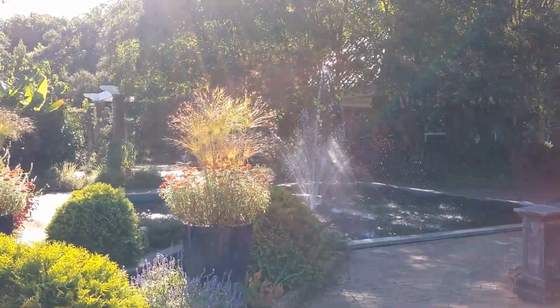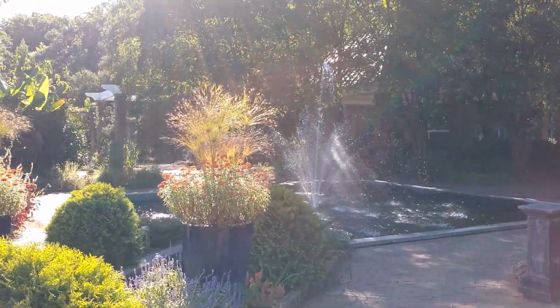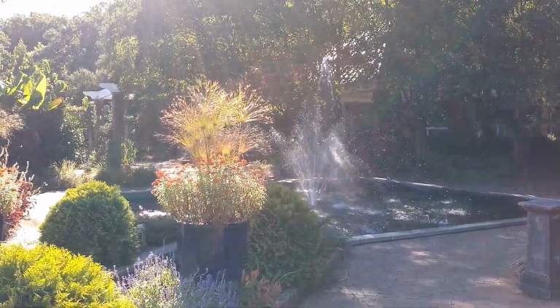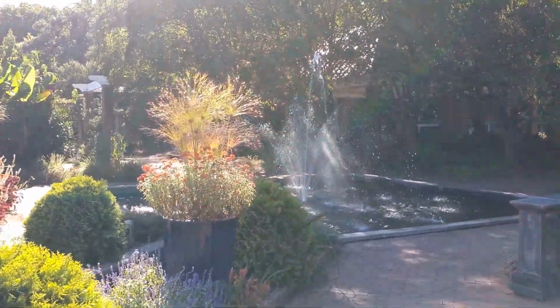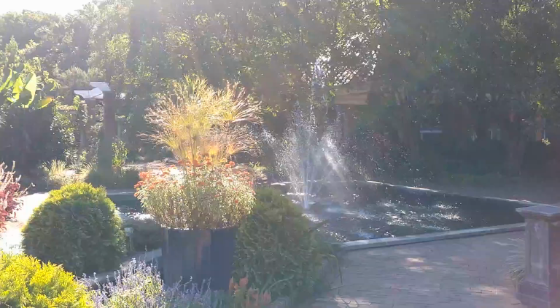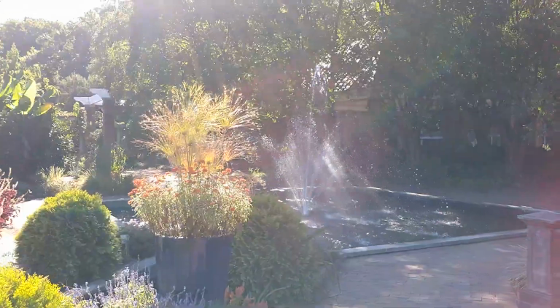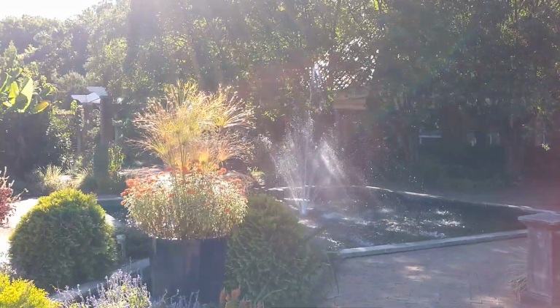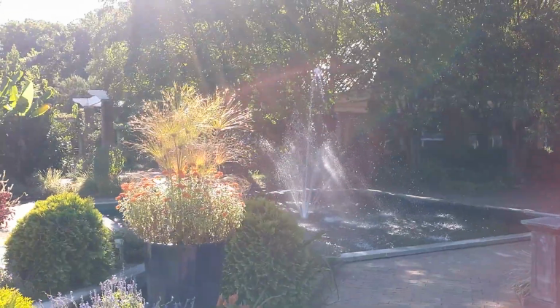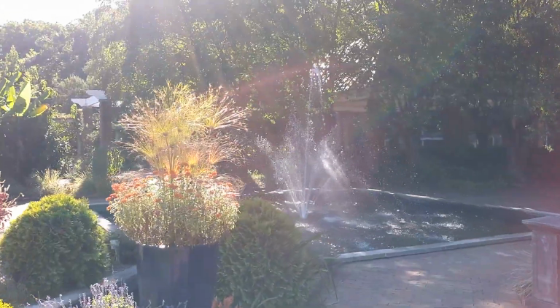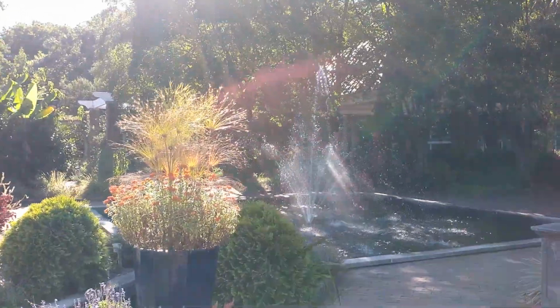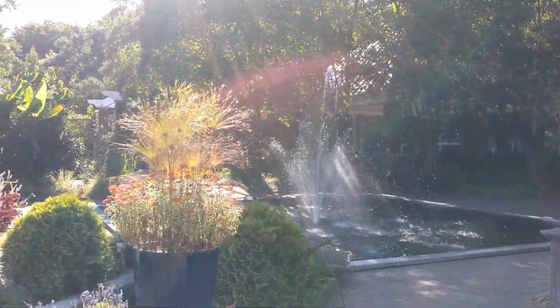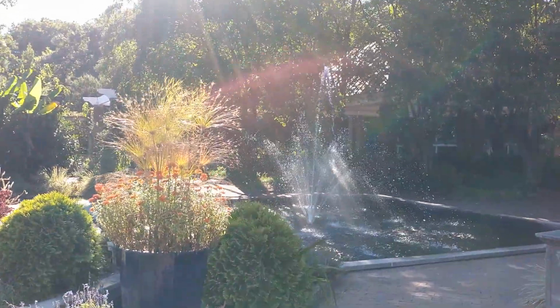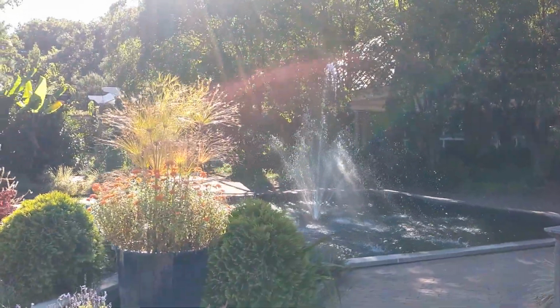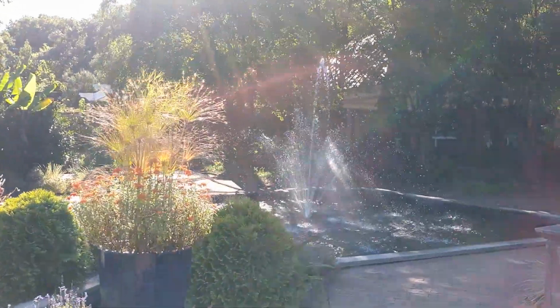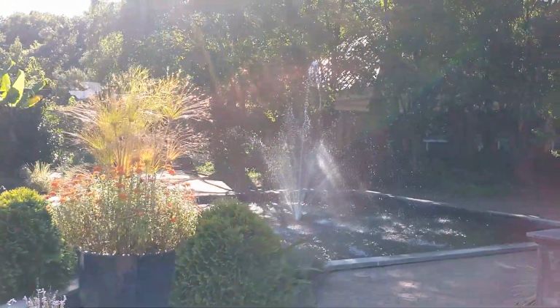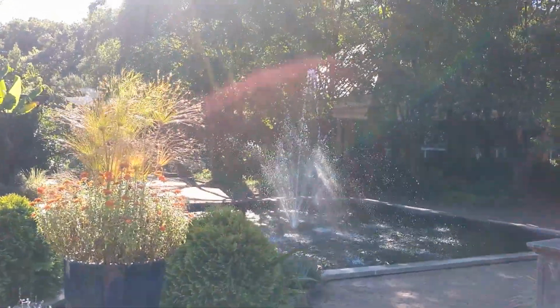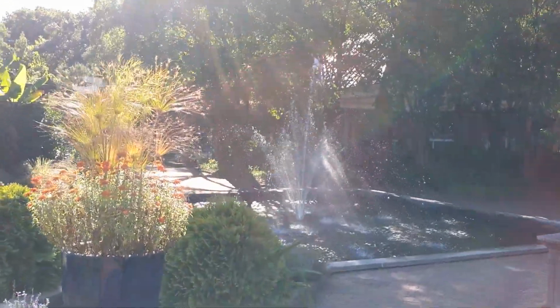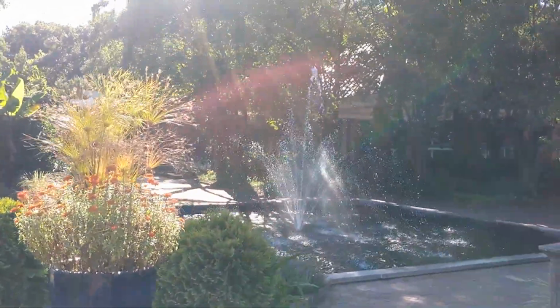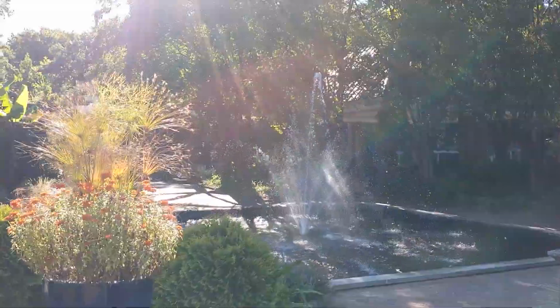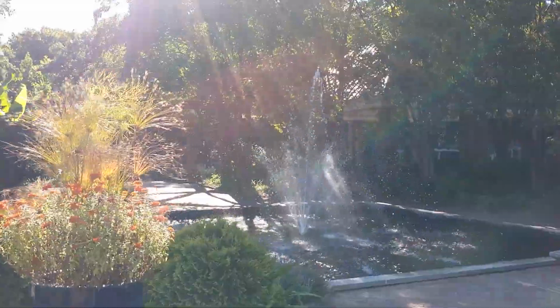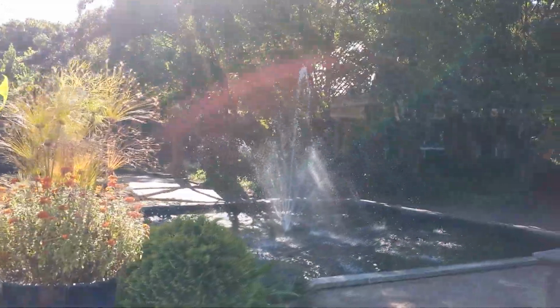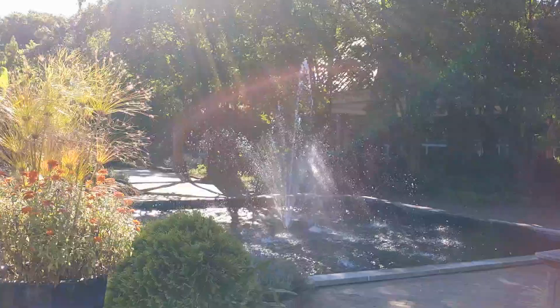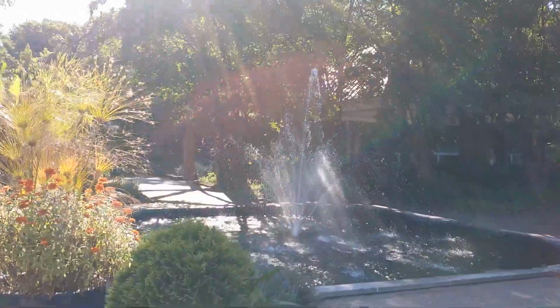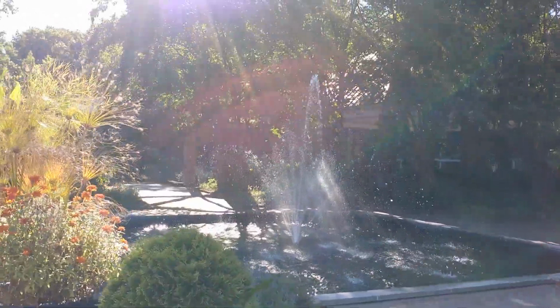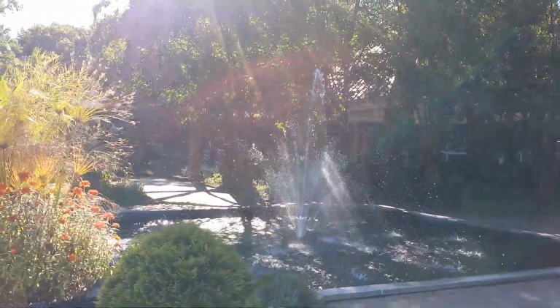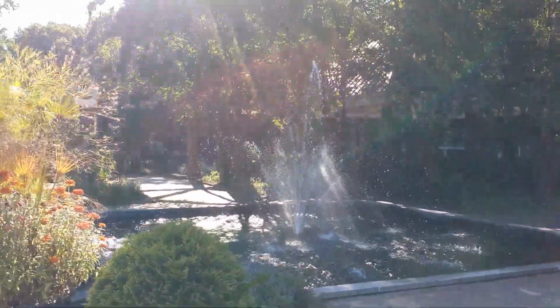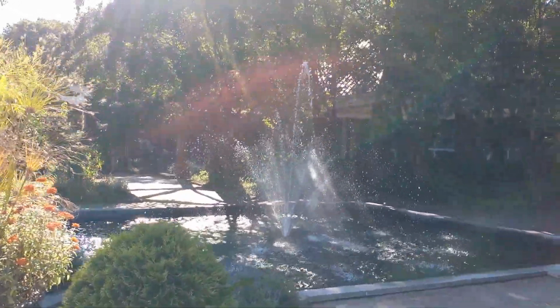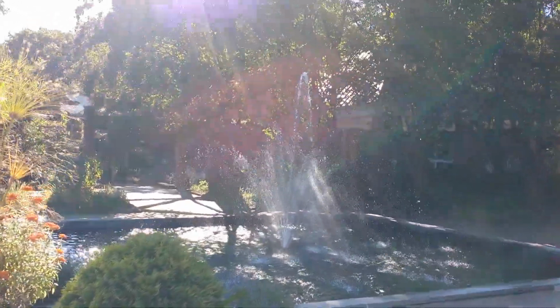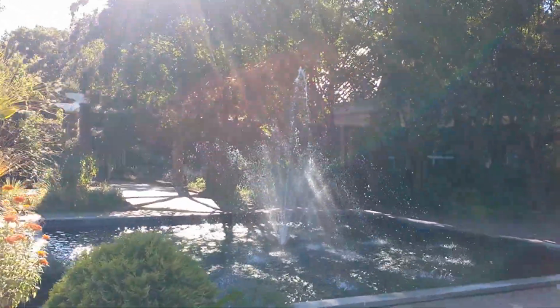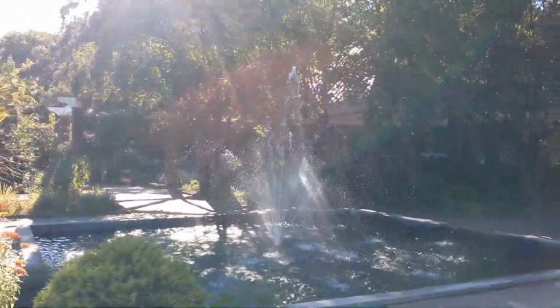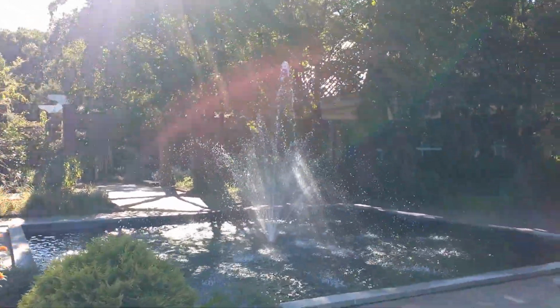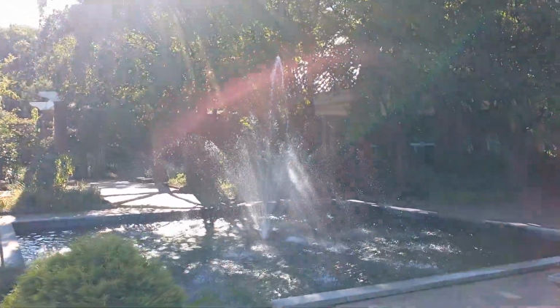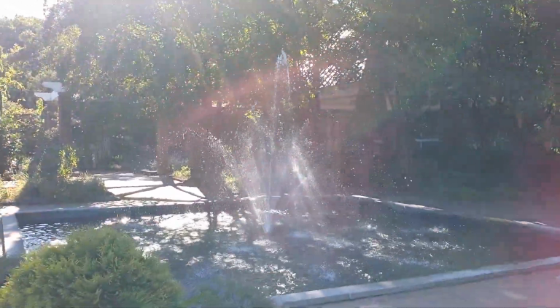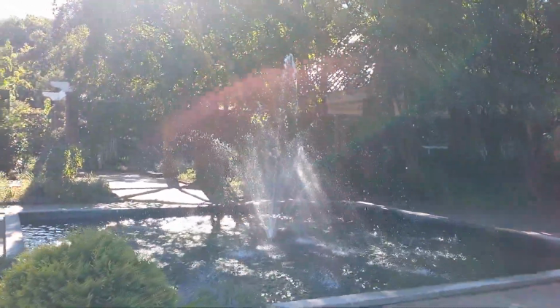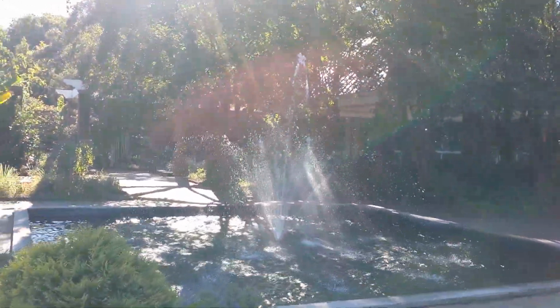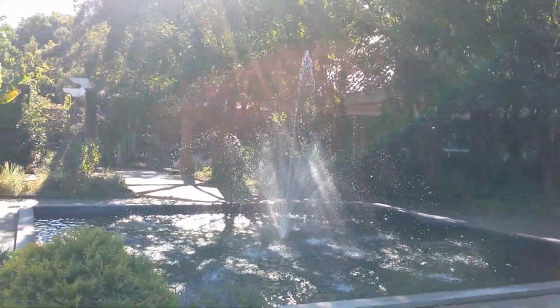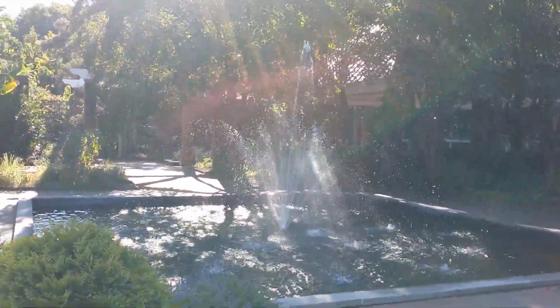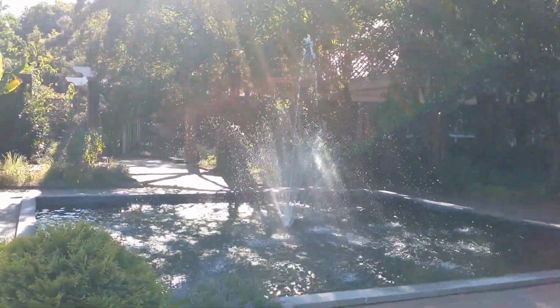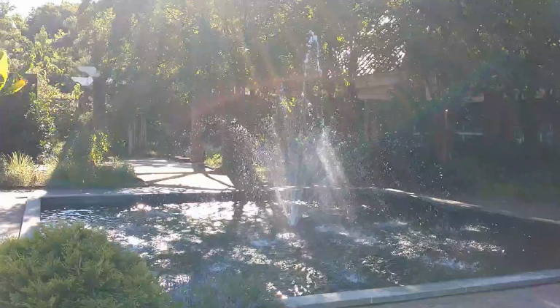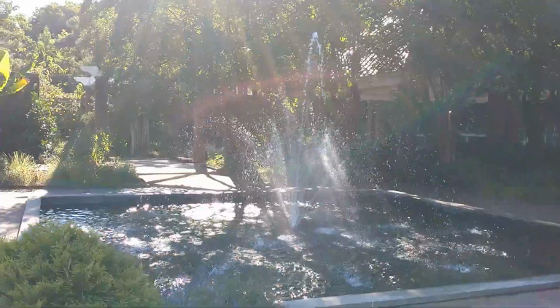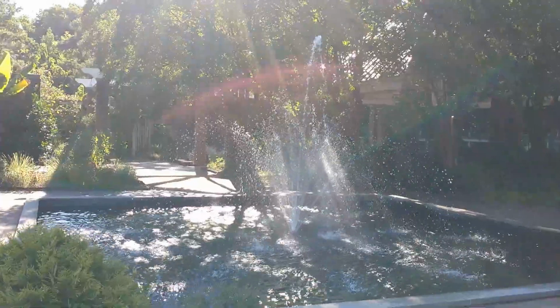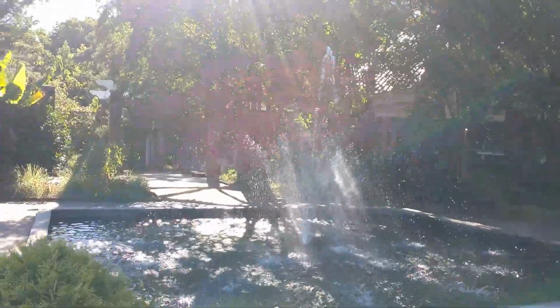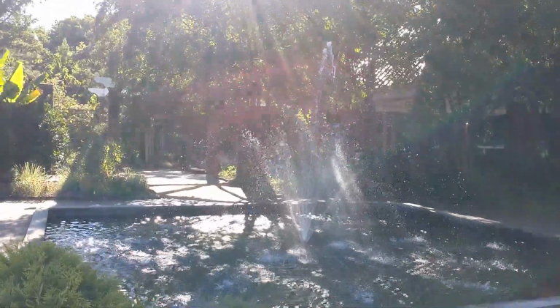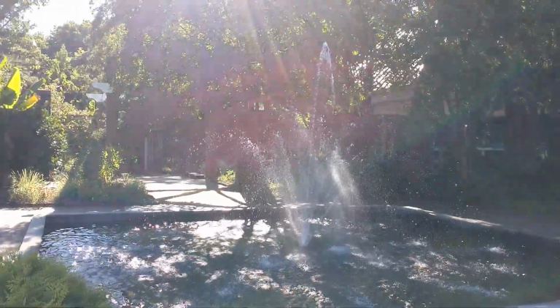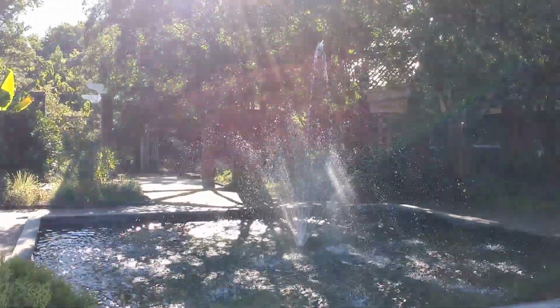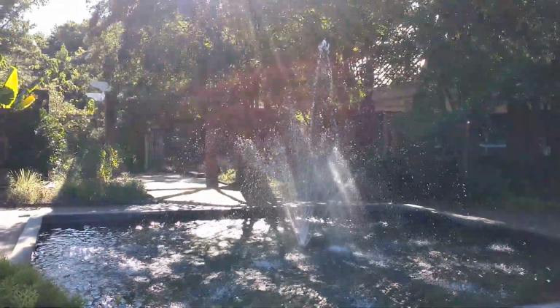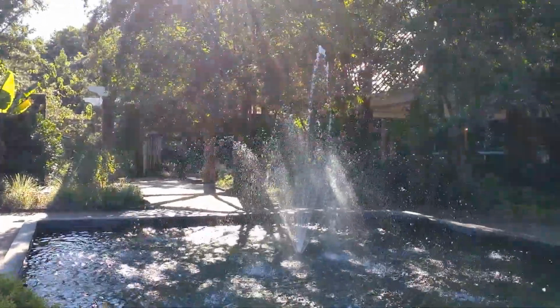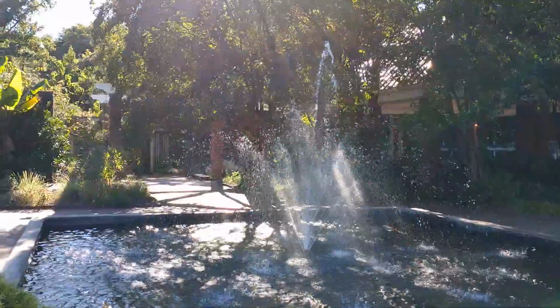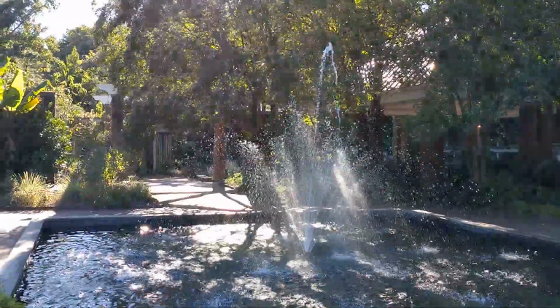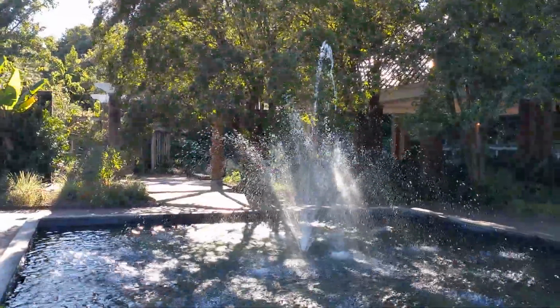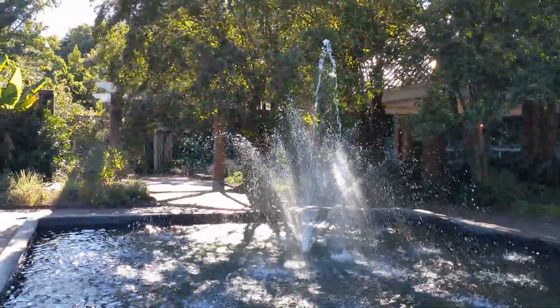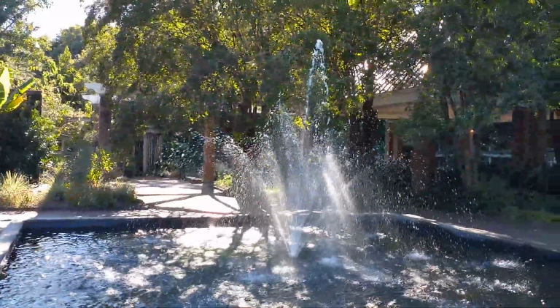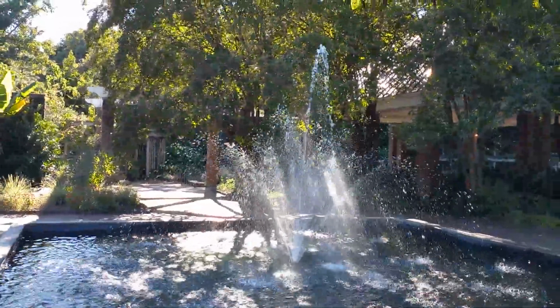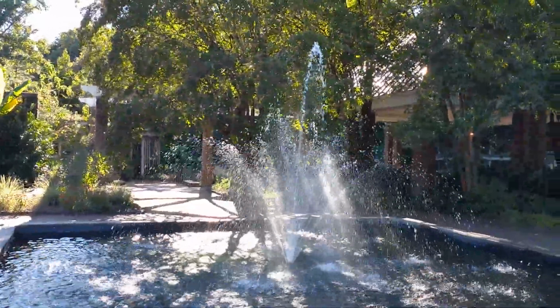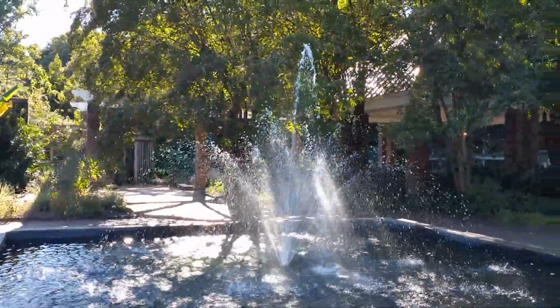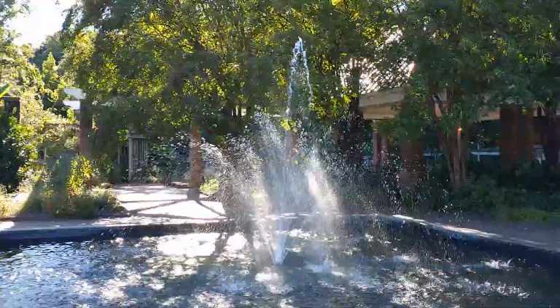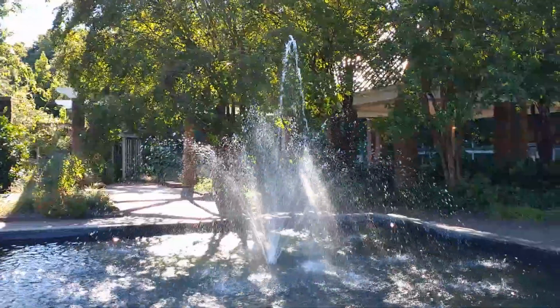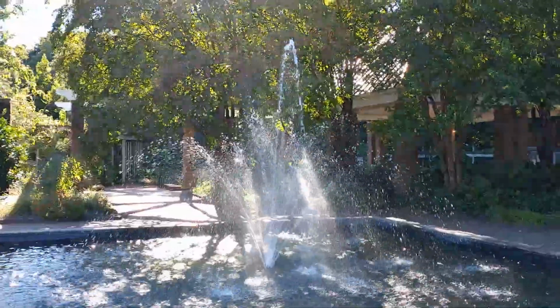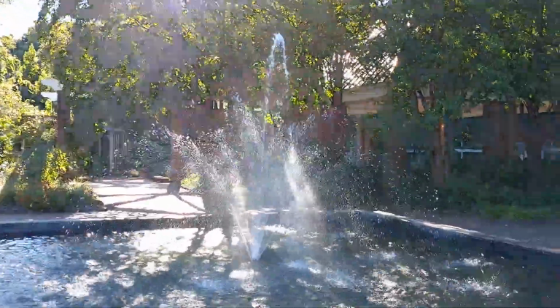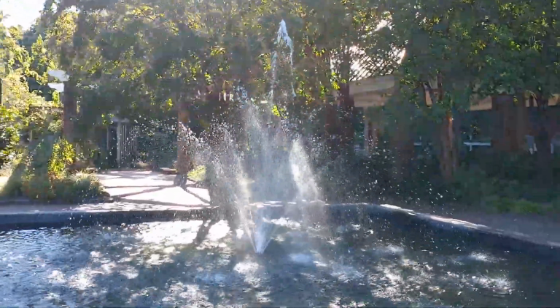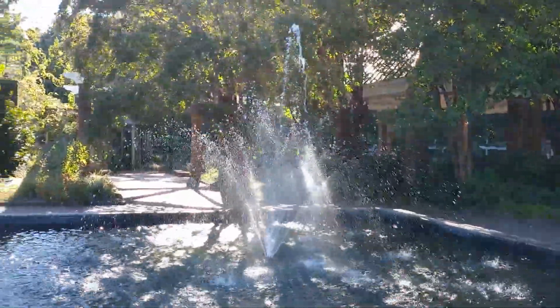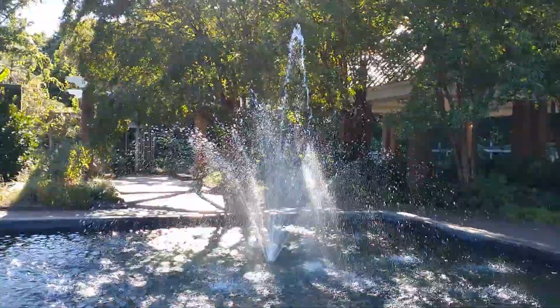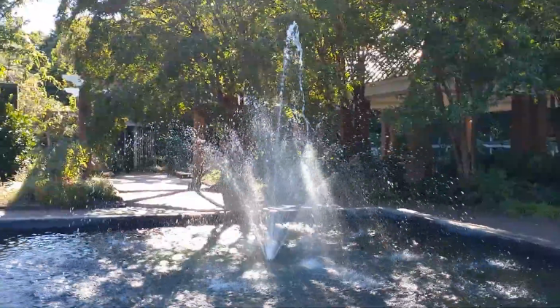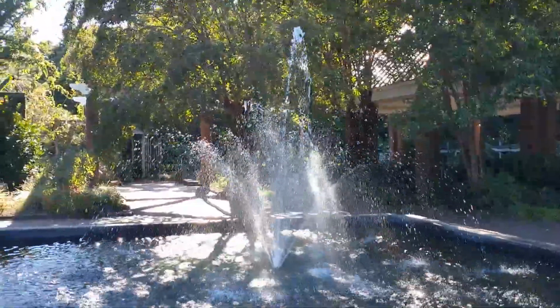And this is the end with a beautiful fountain.